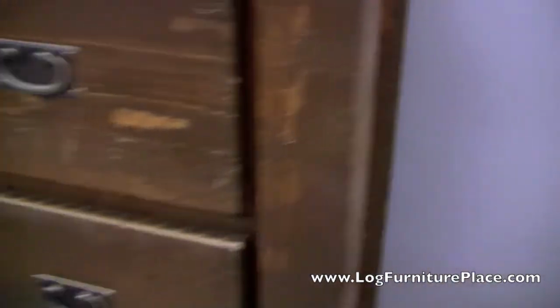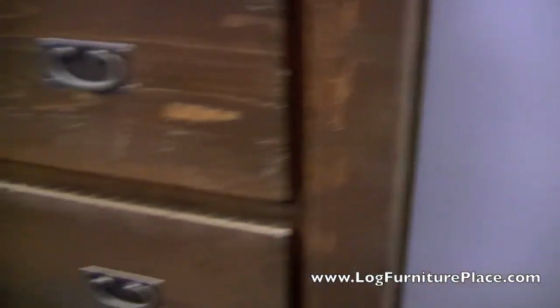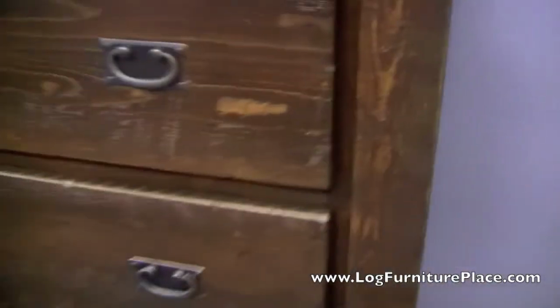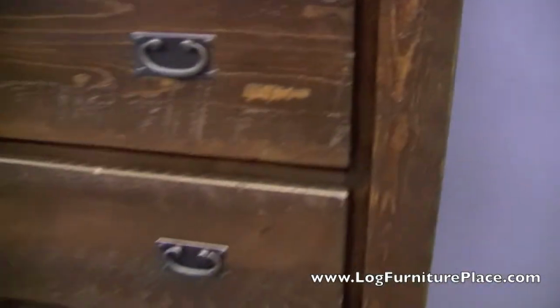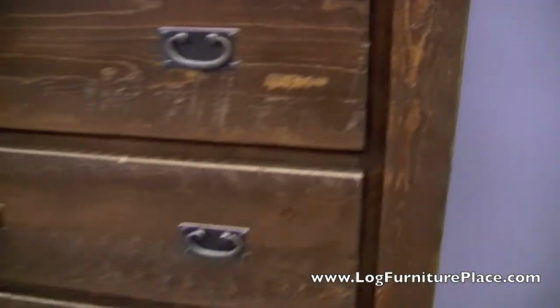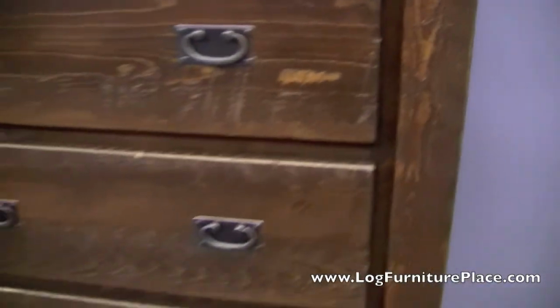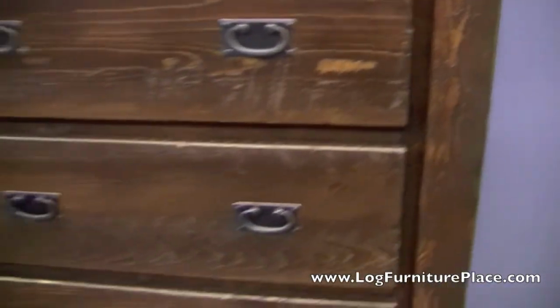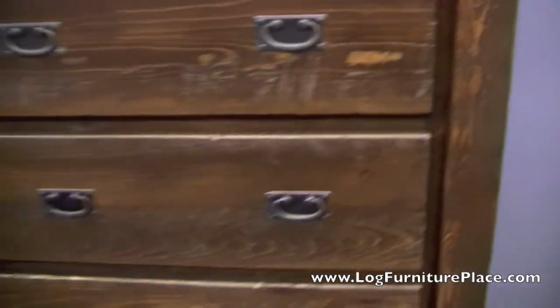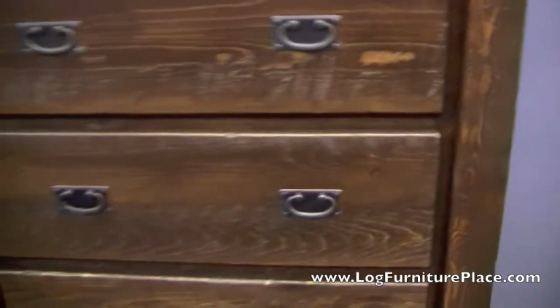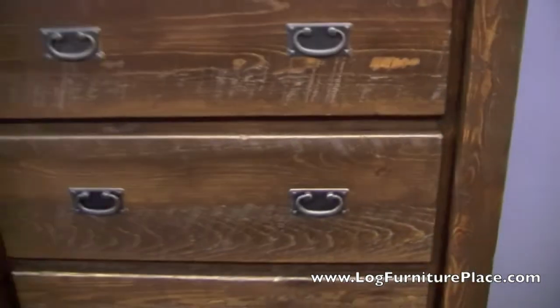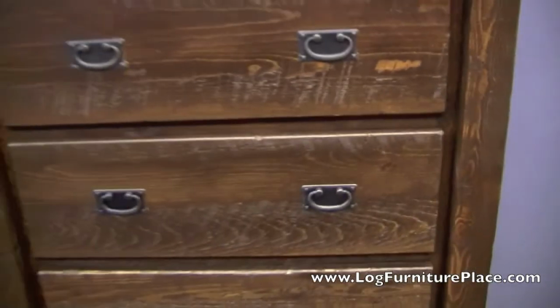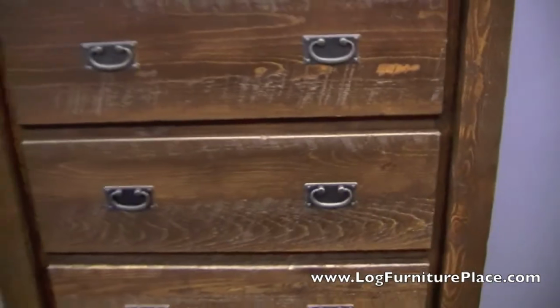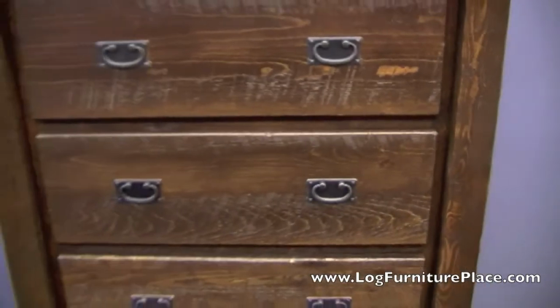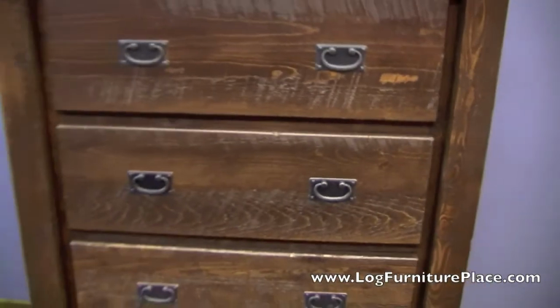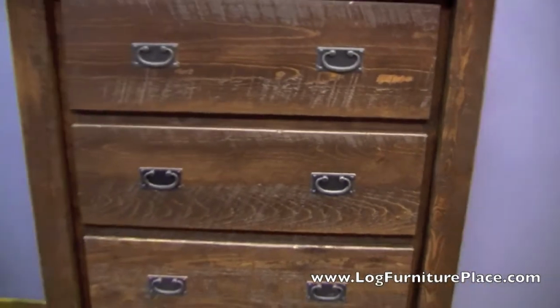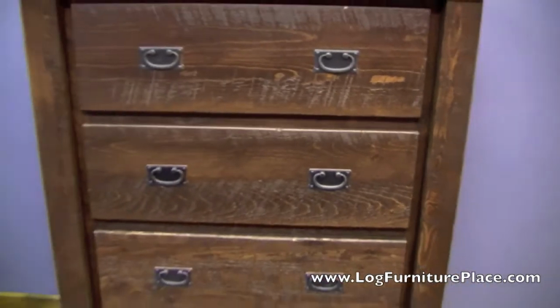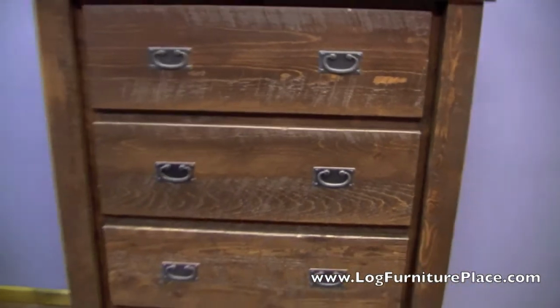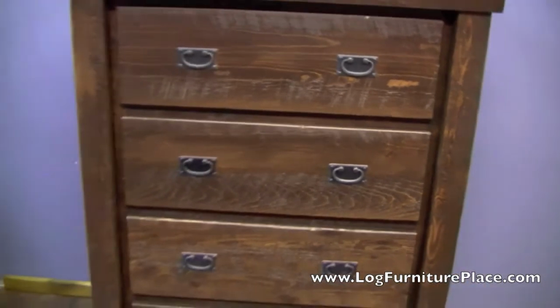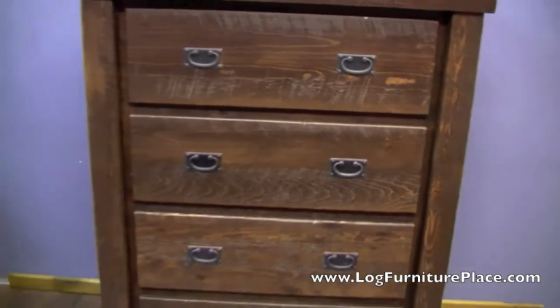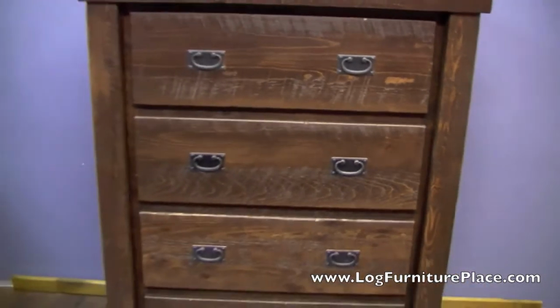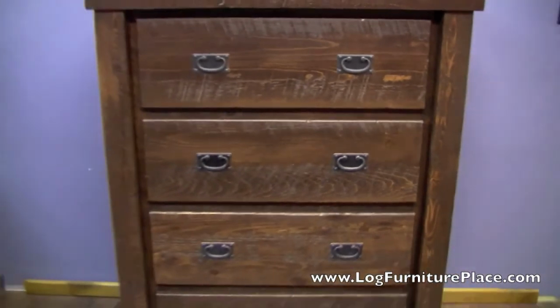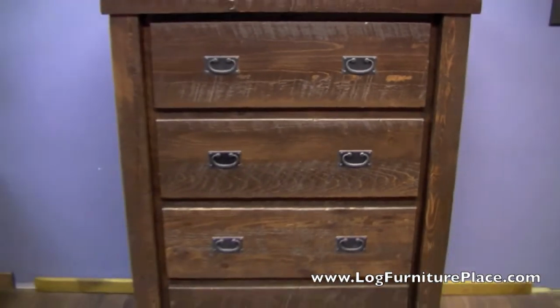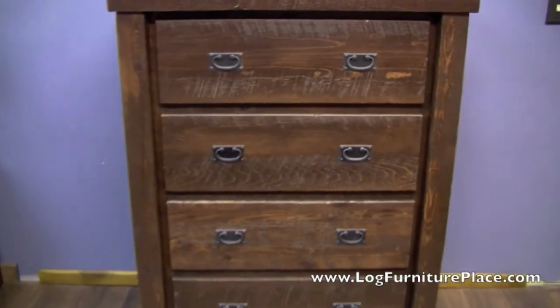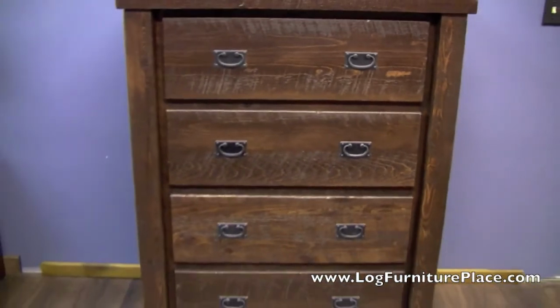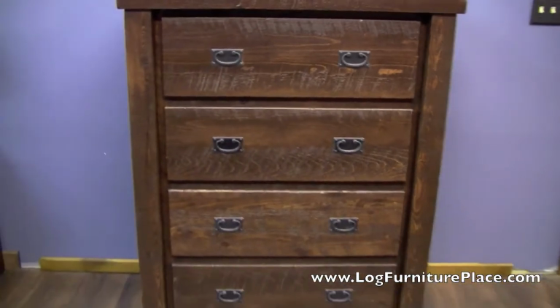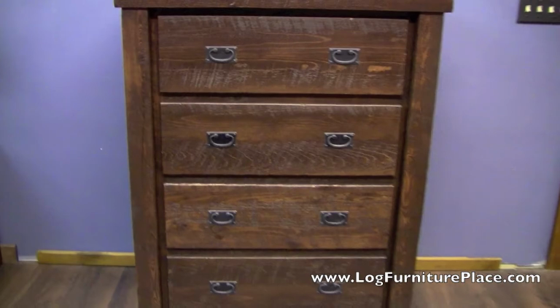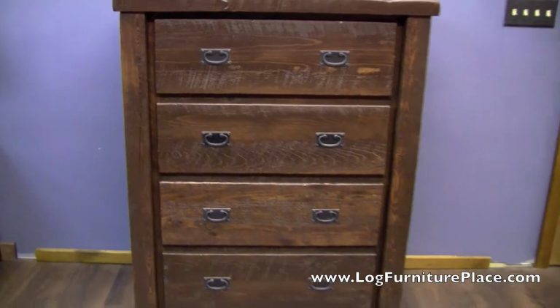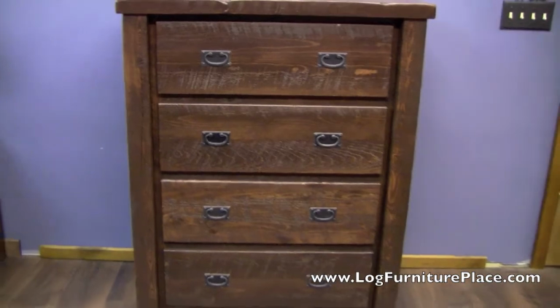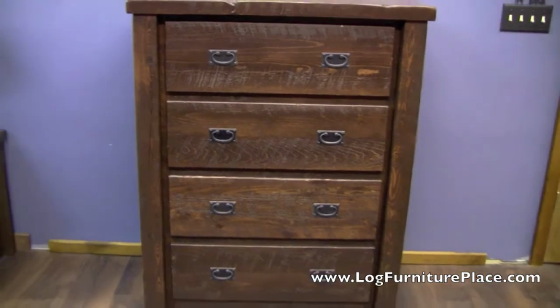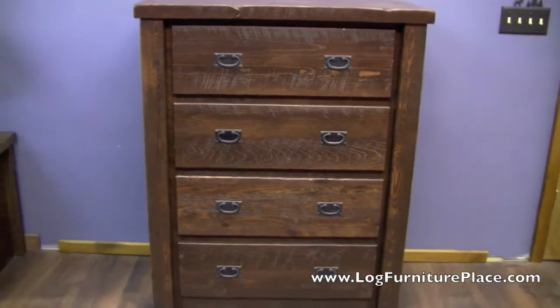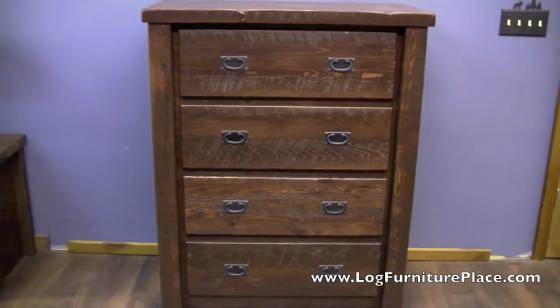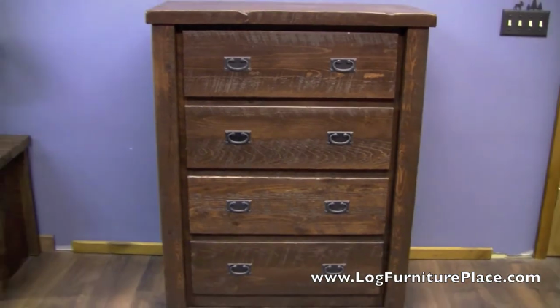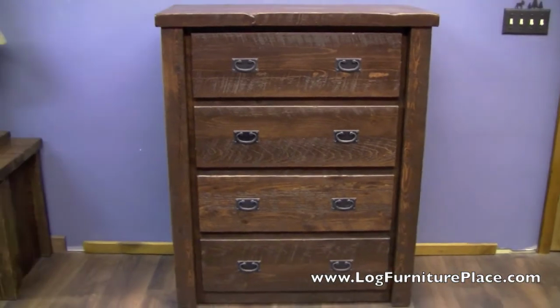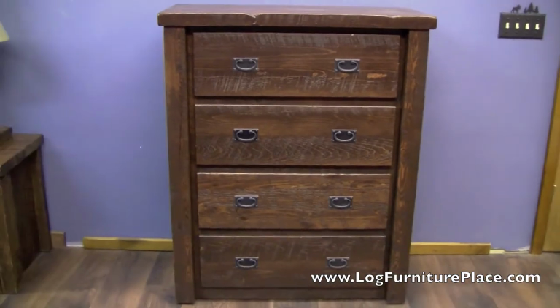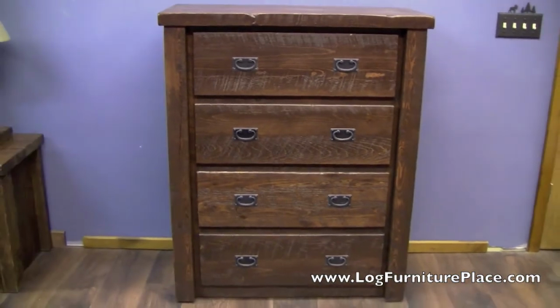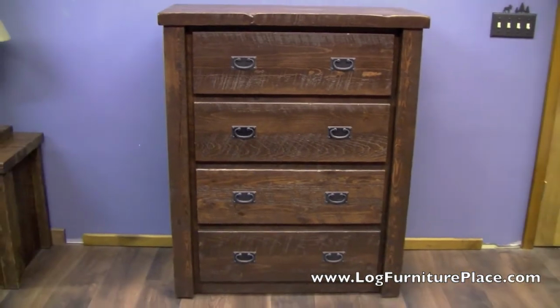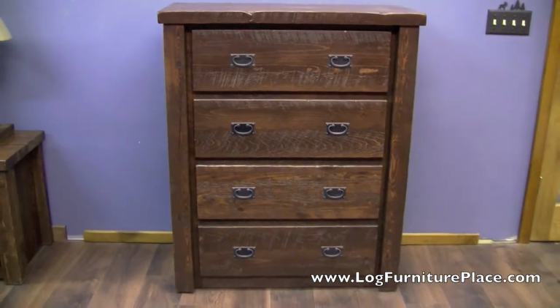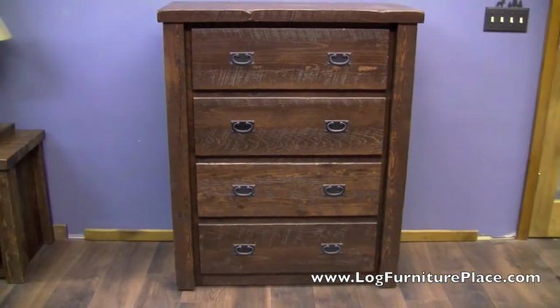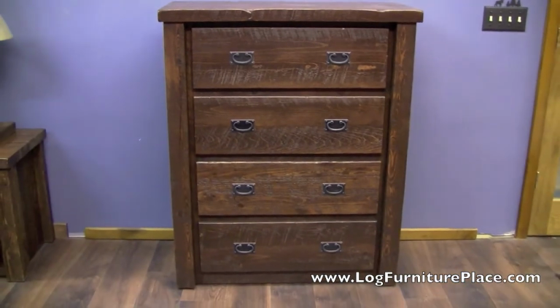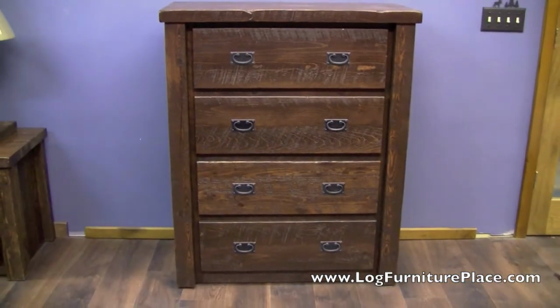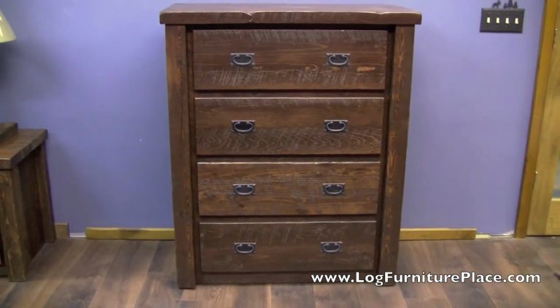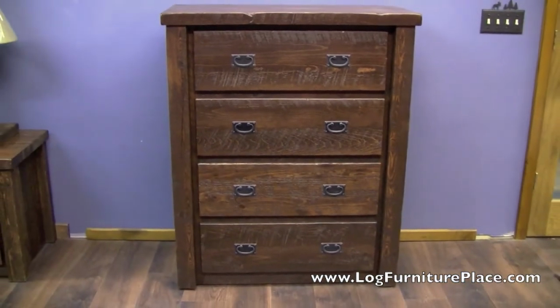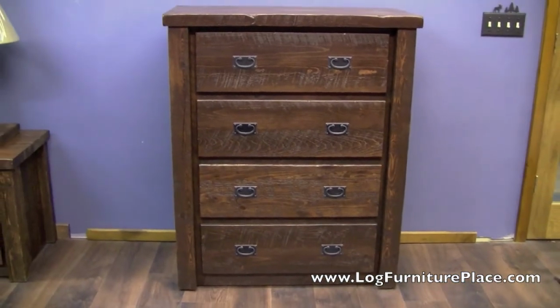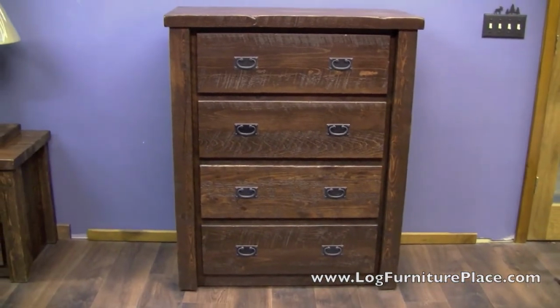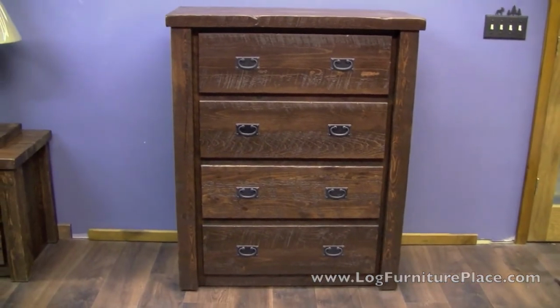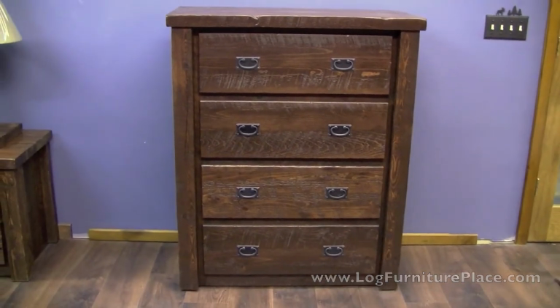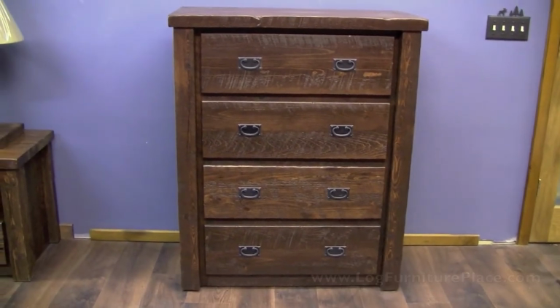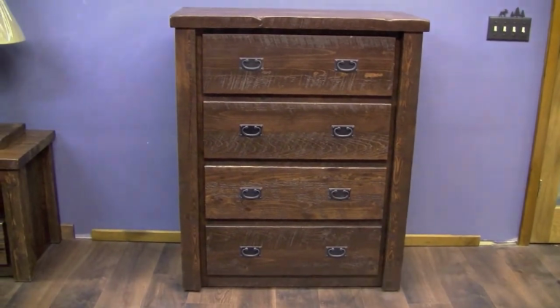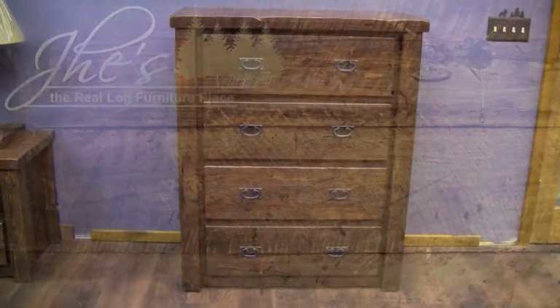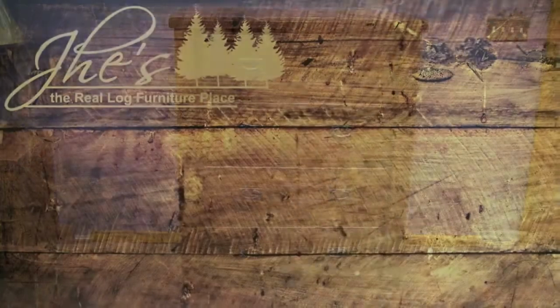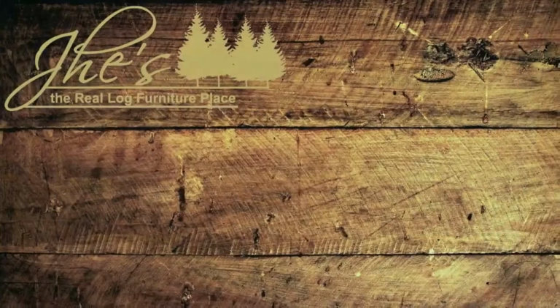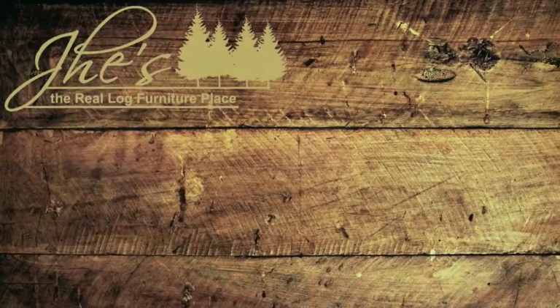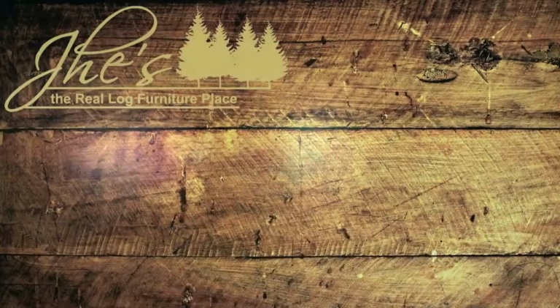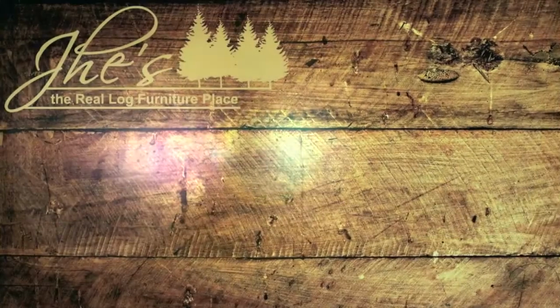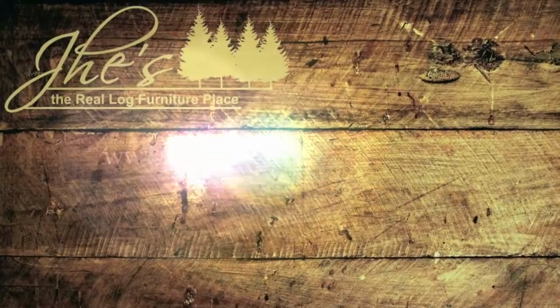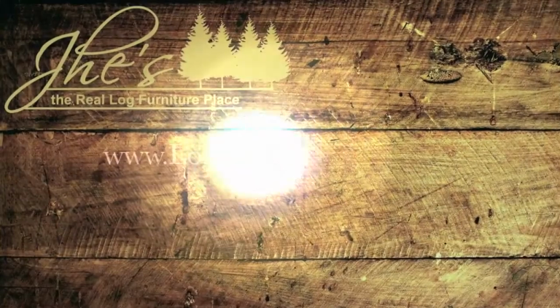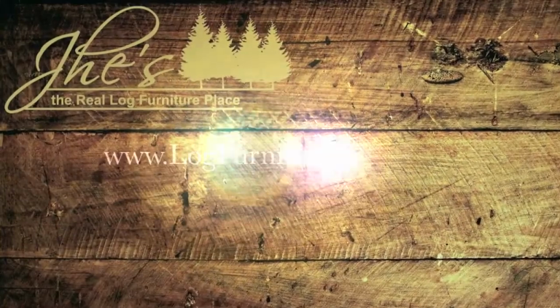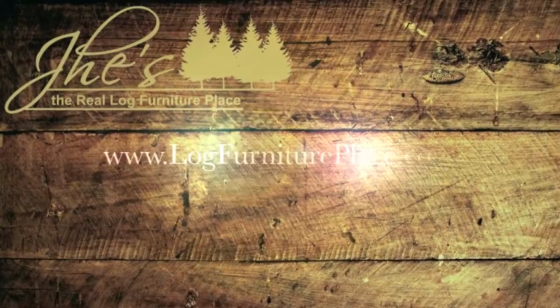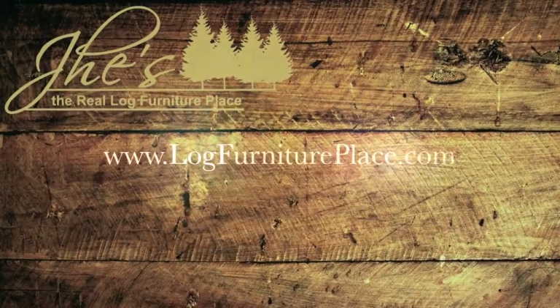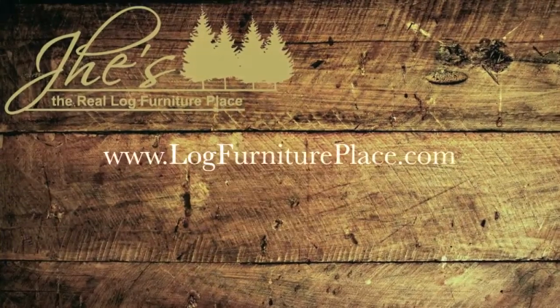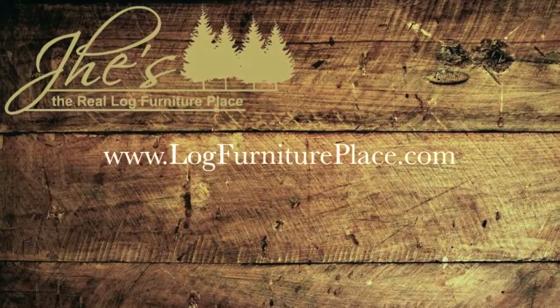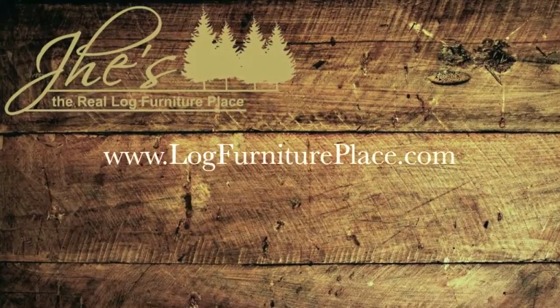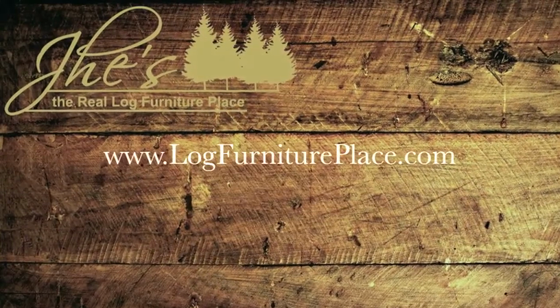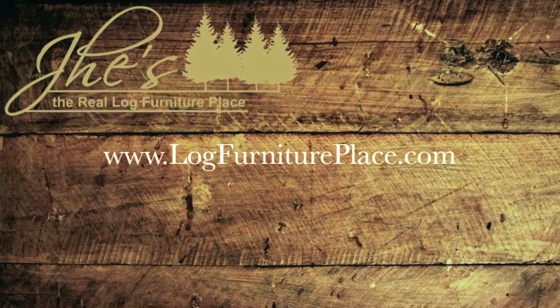You can order your chest, dressers, beds, nightstands and more. Come find them all at LogFurniturePlace.com.